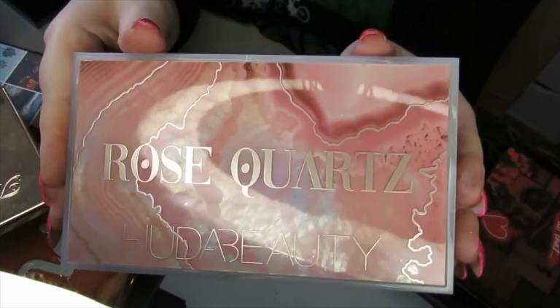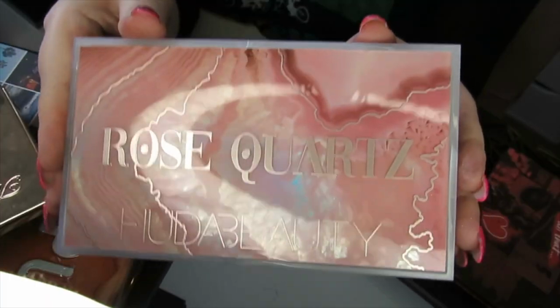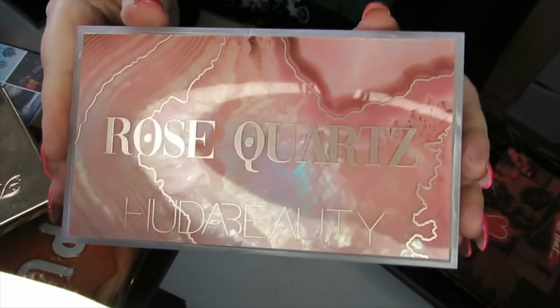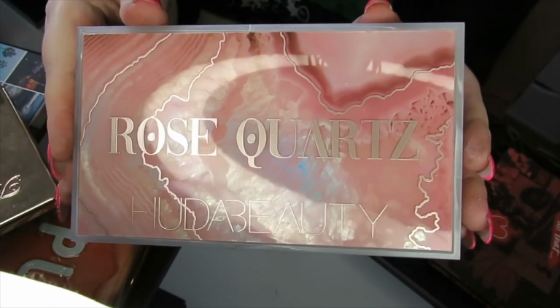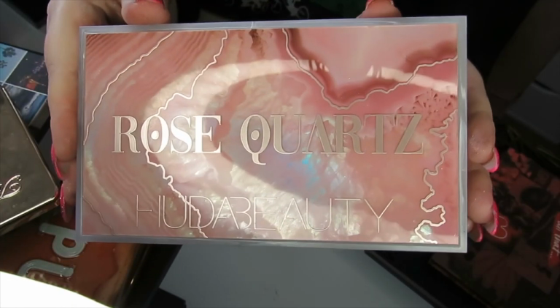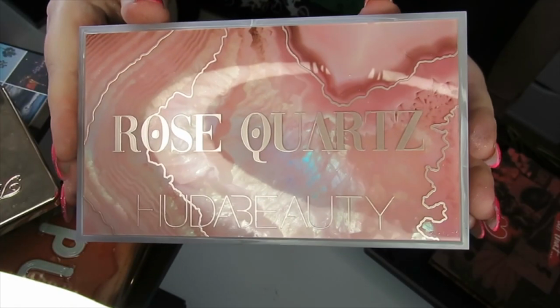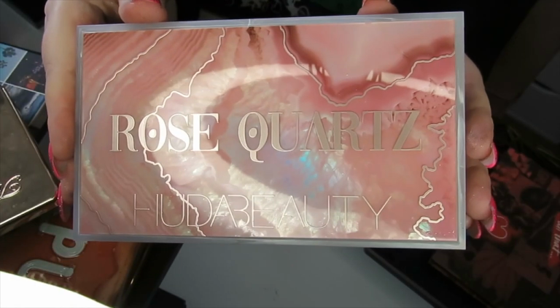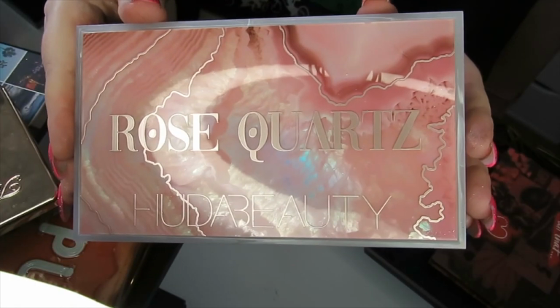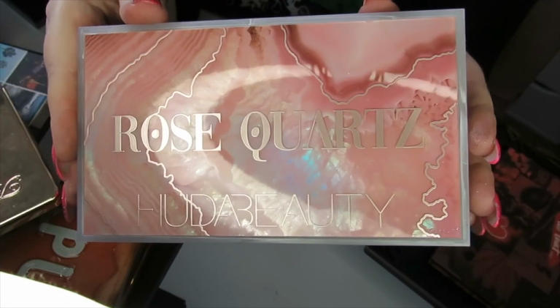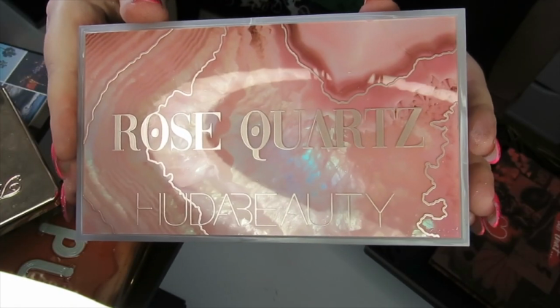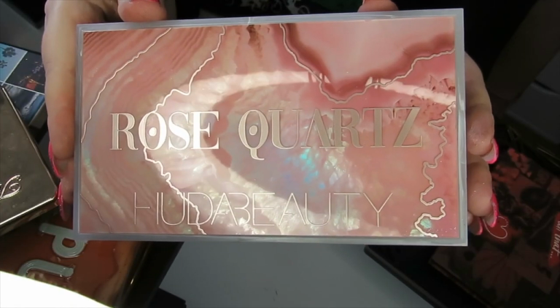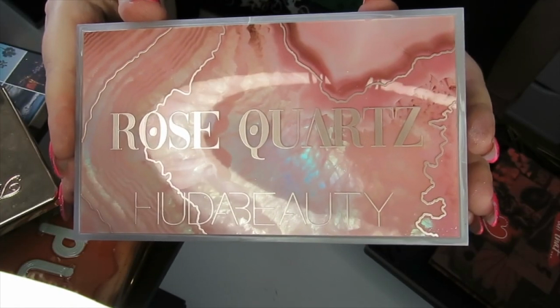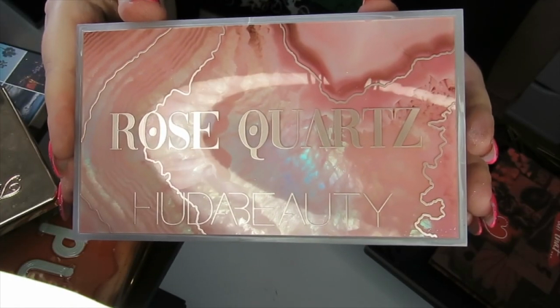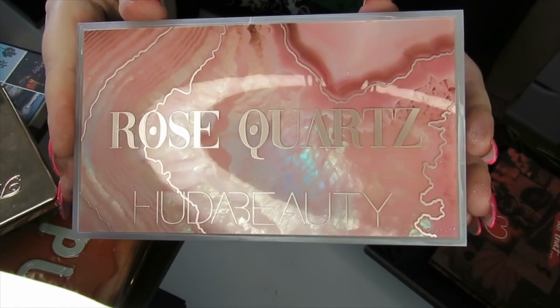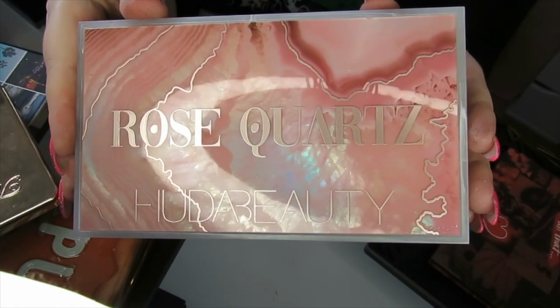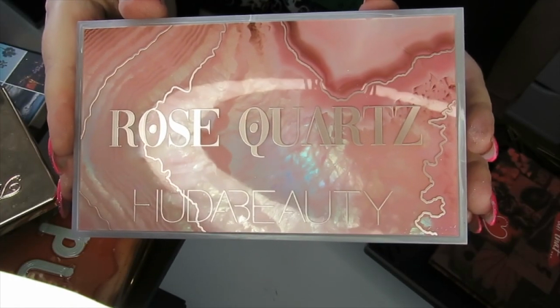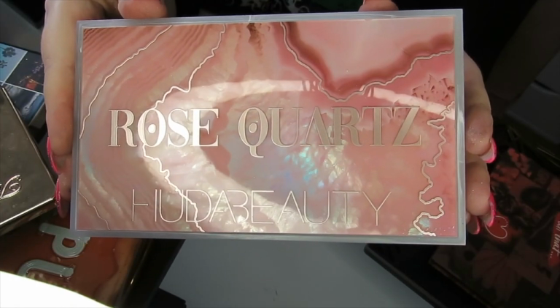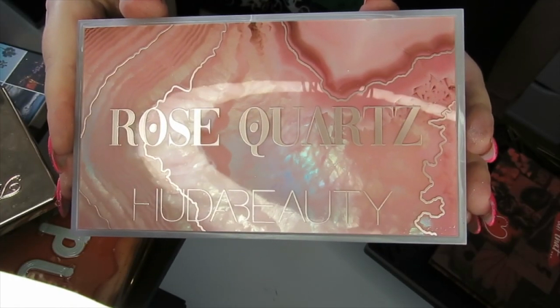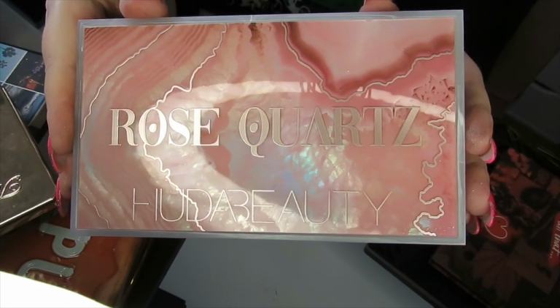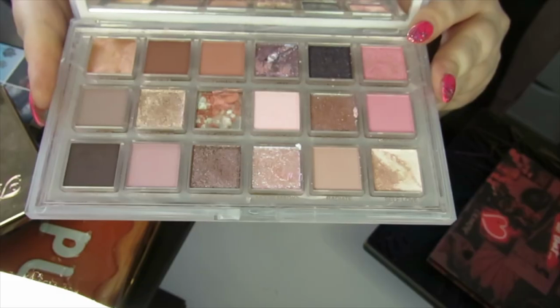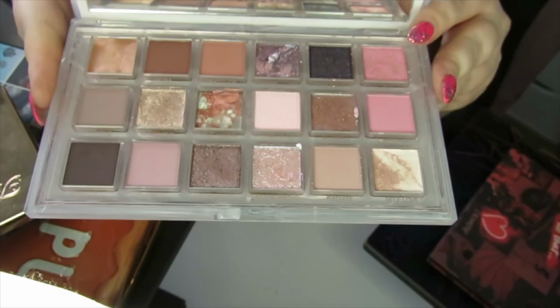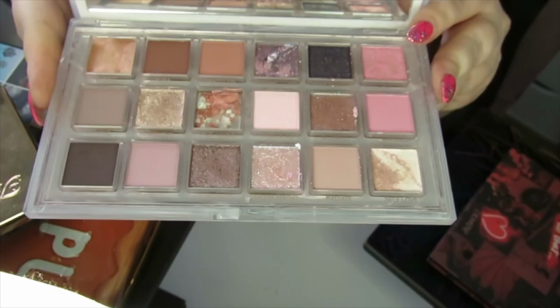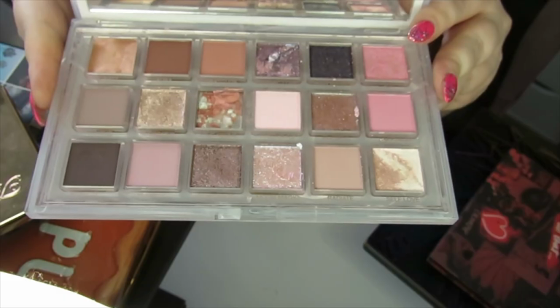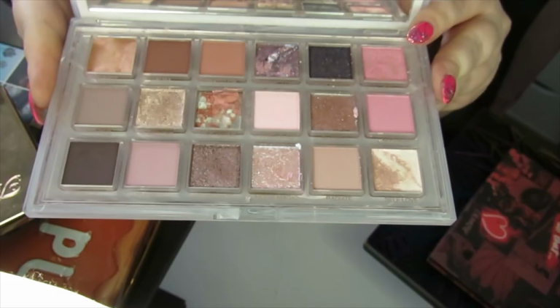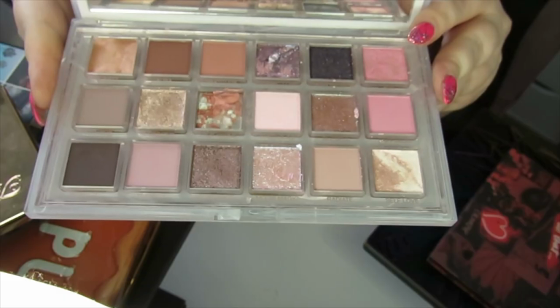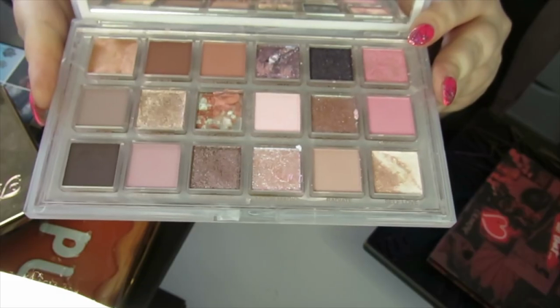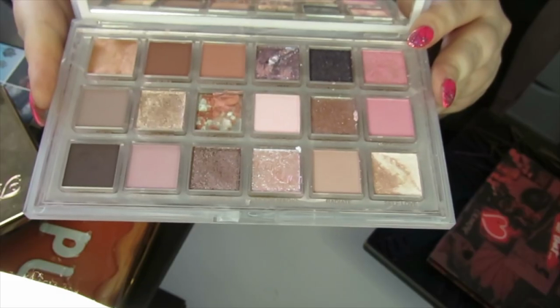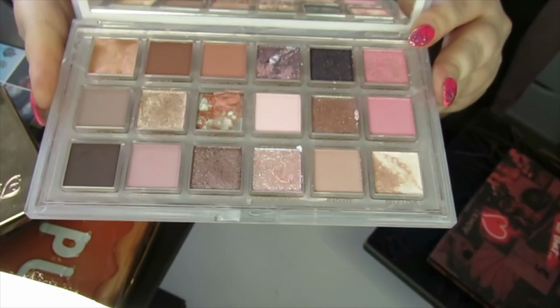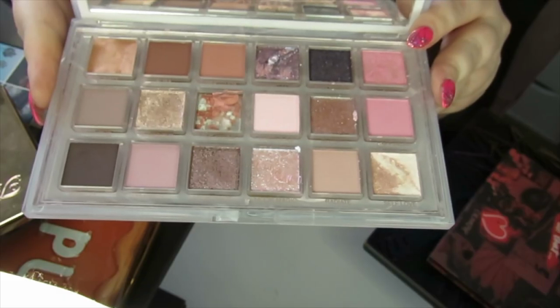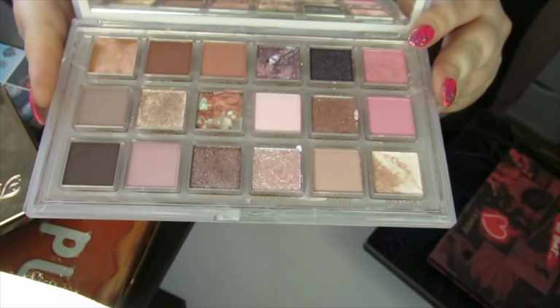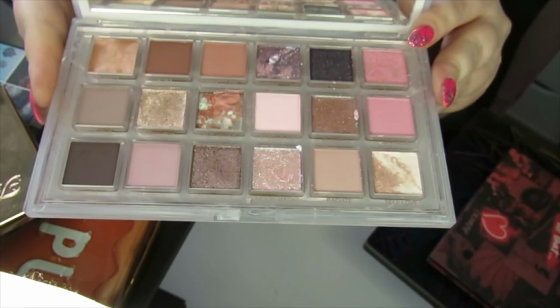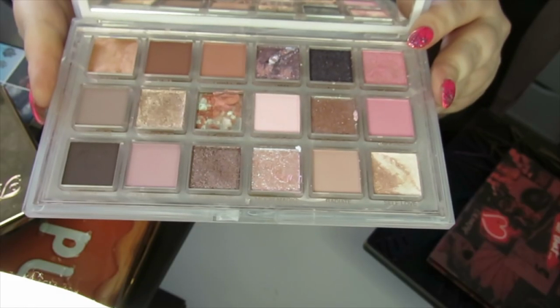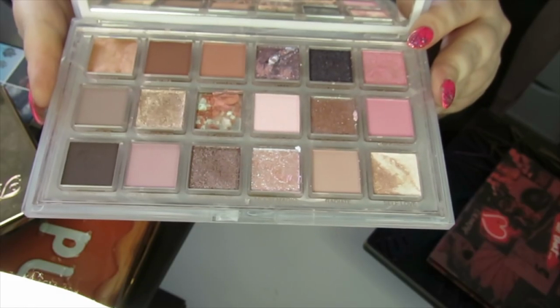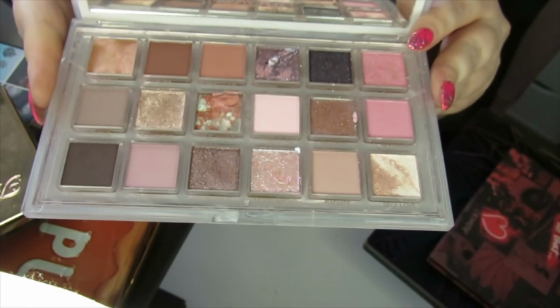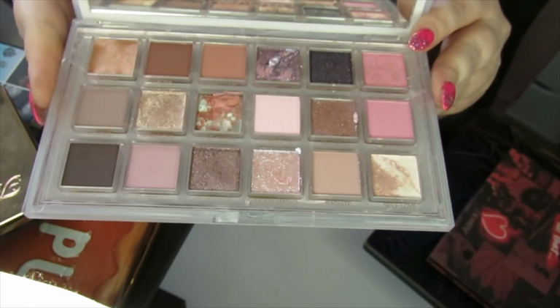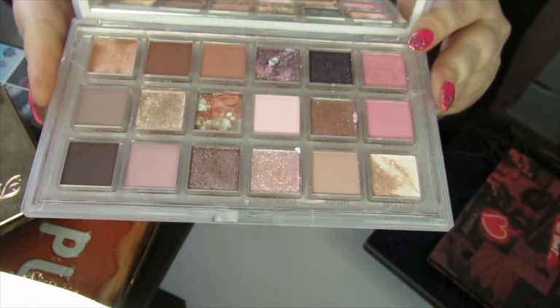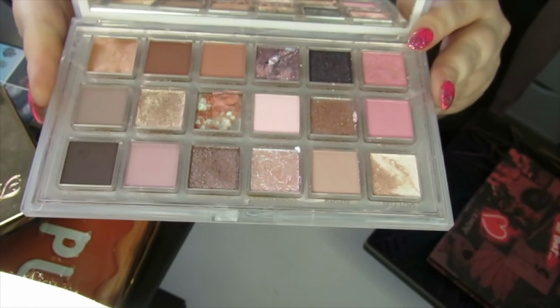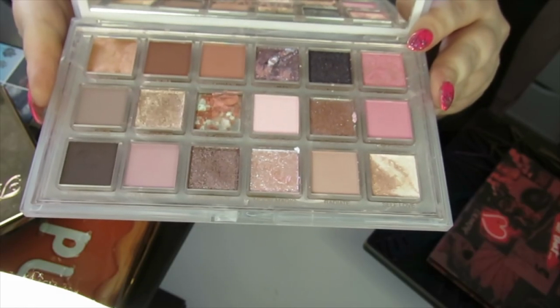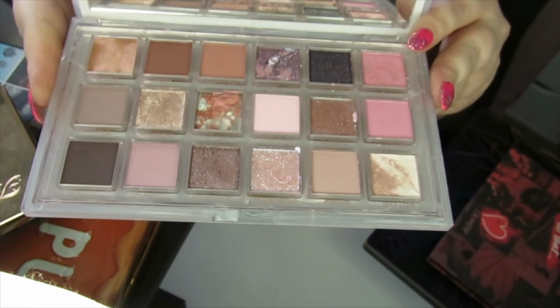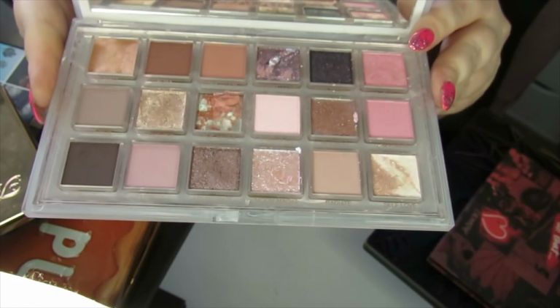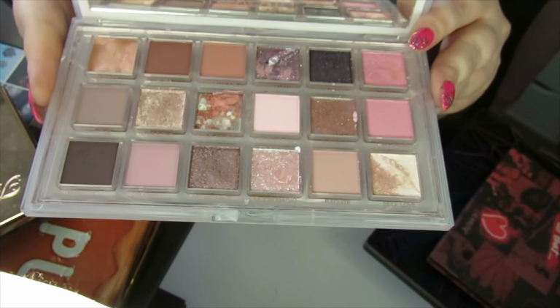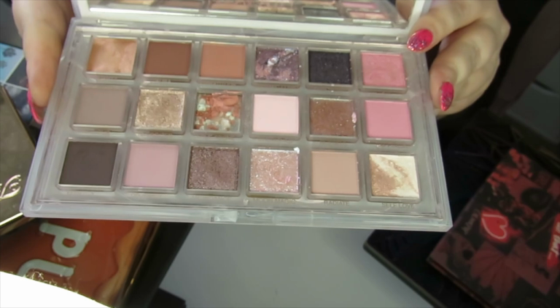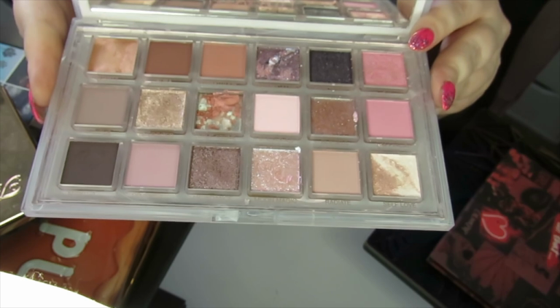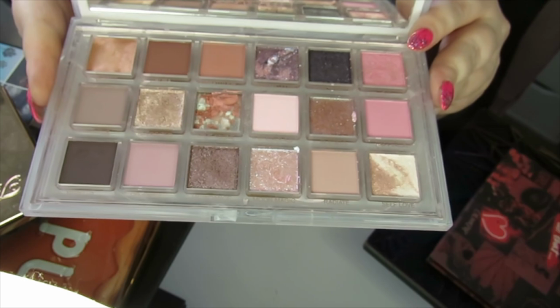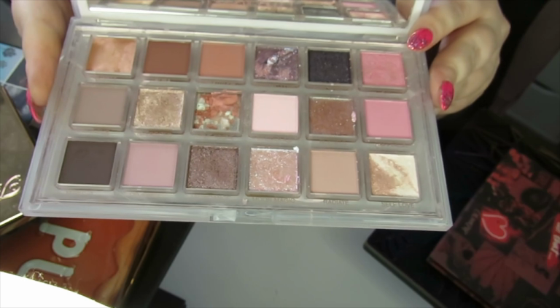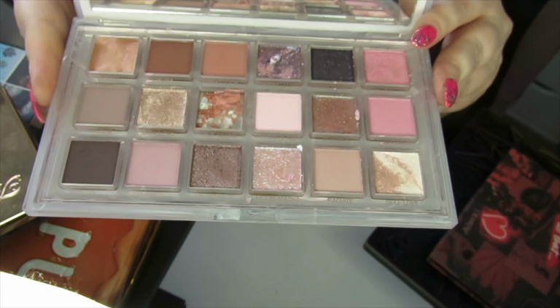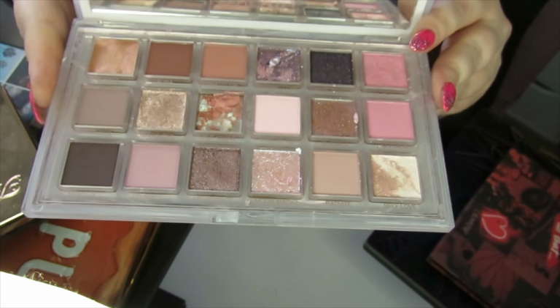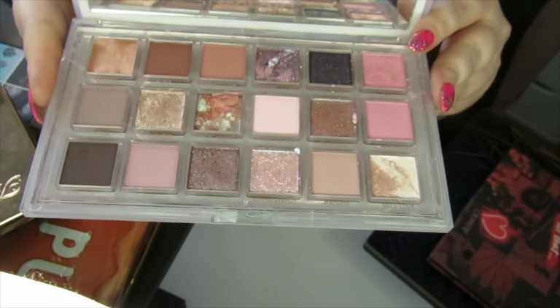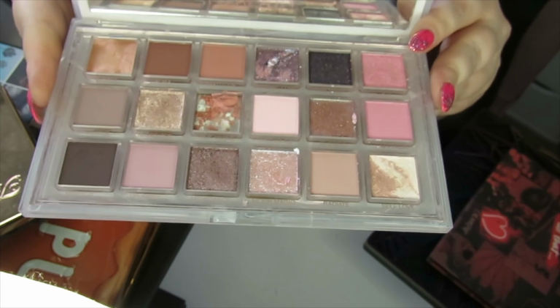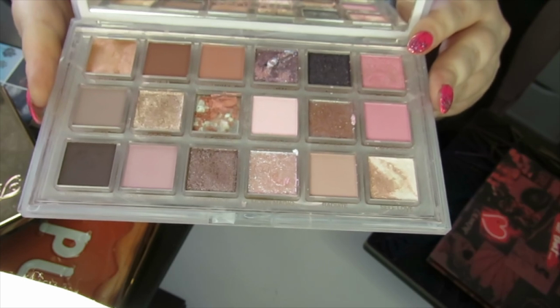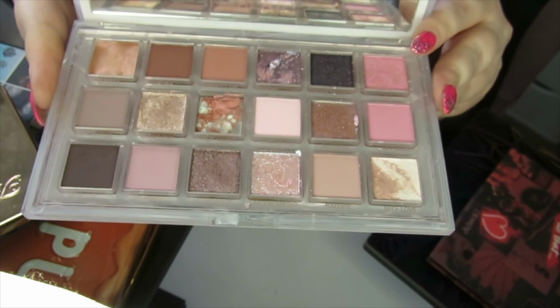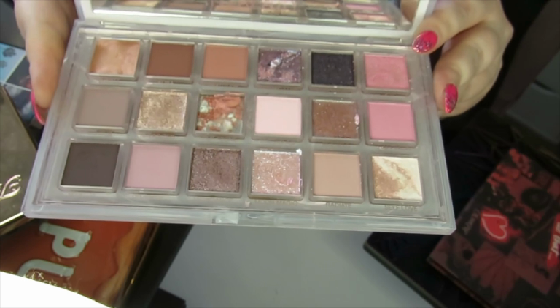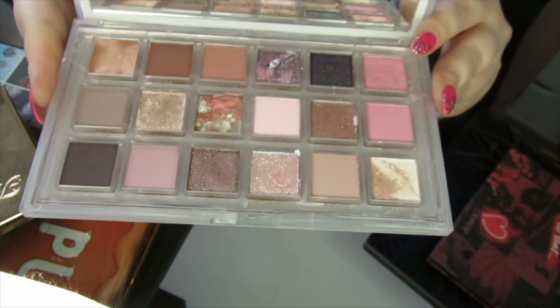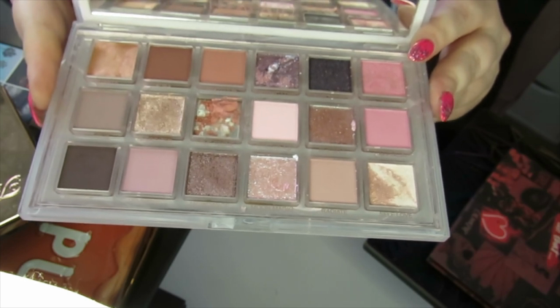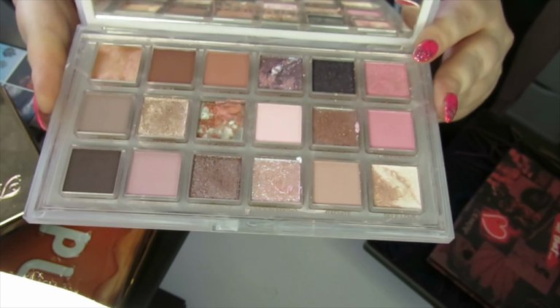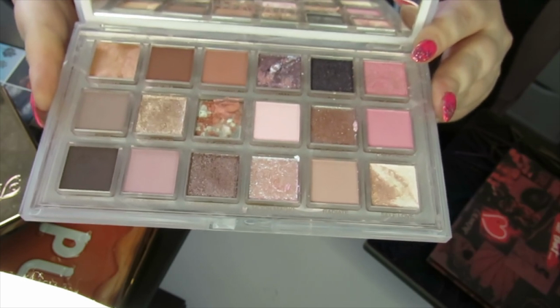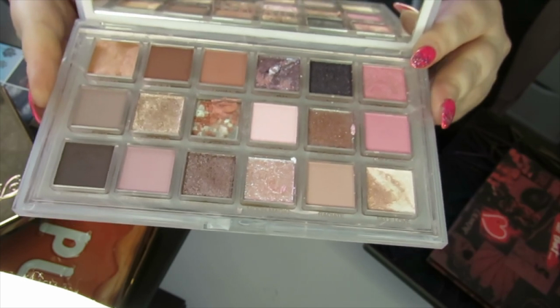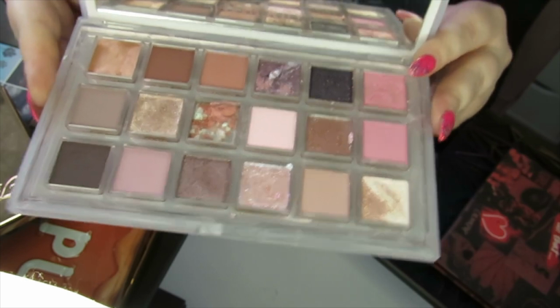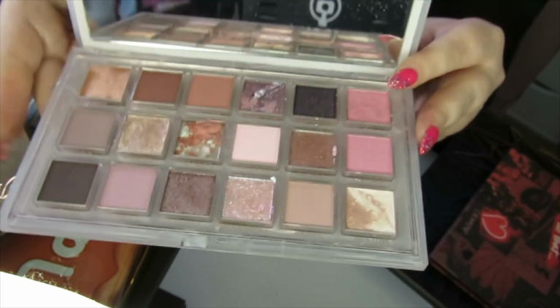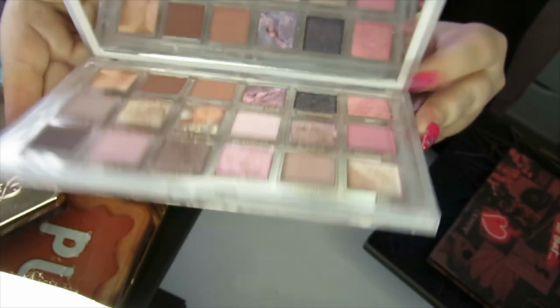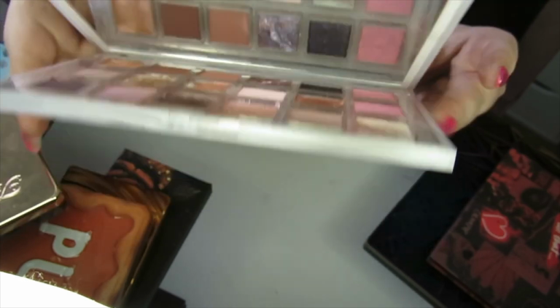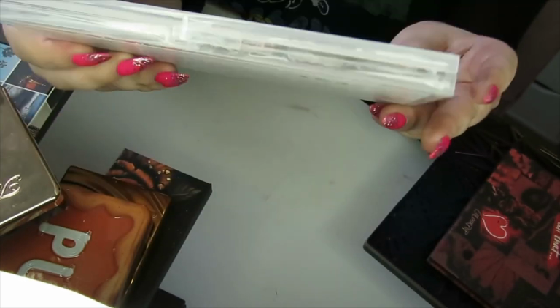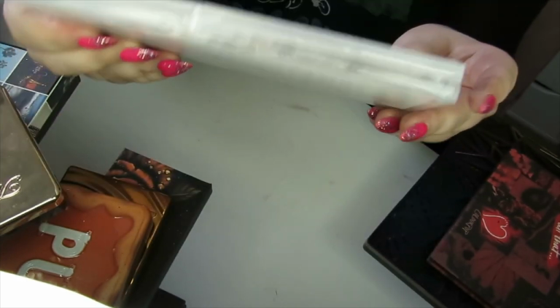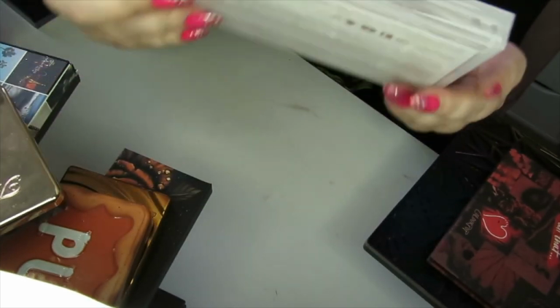We have the Huda Beauty Rose Quartz palette. It's a really beautiful palette — I love this for spring and summer, so I'm going to be keeping this.